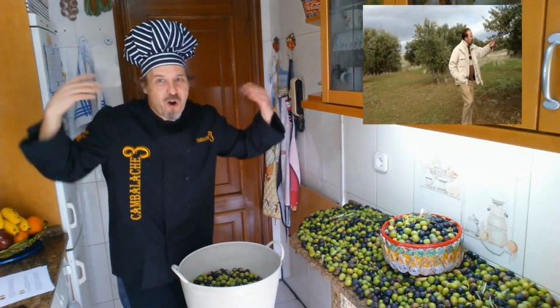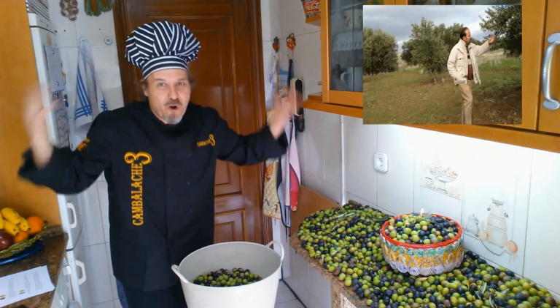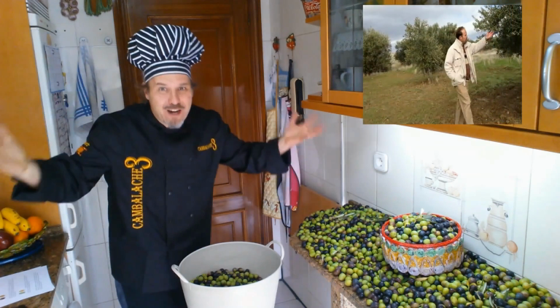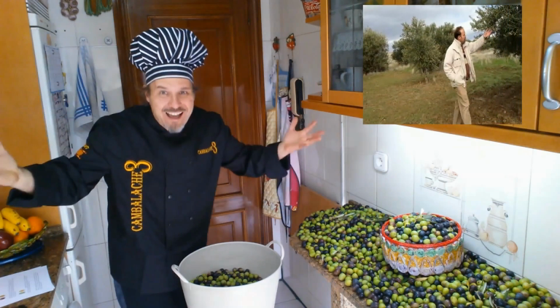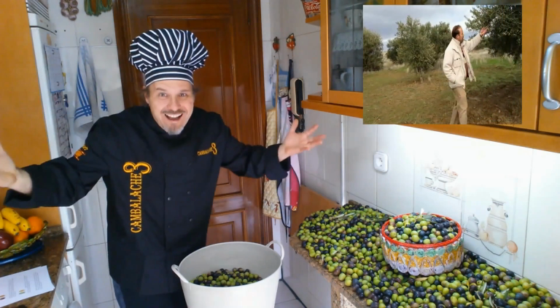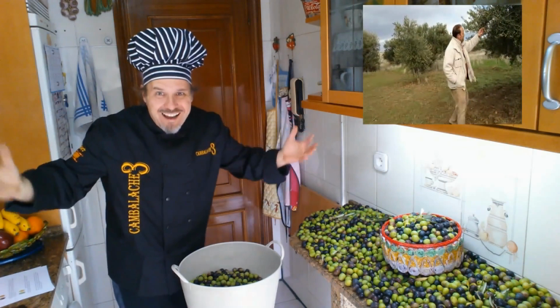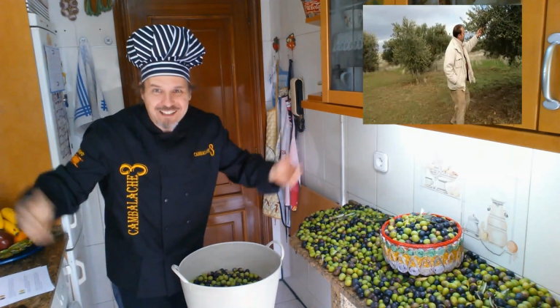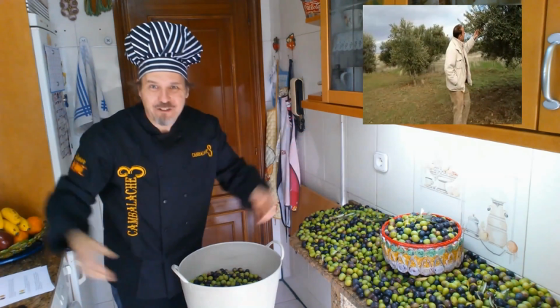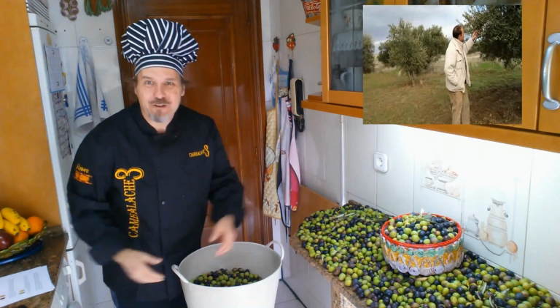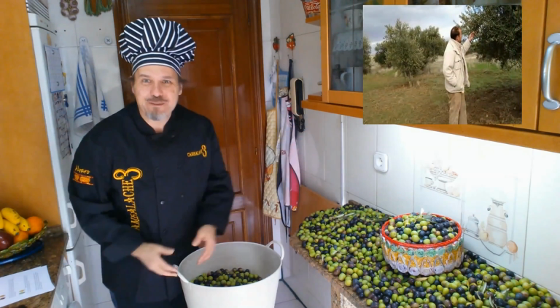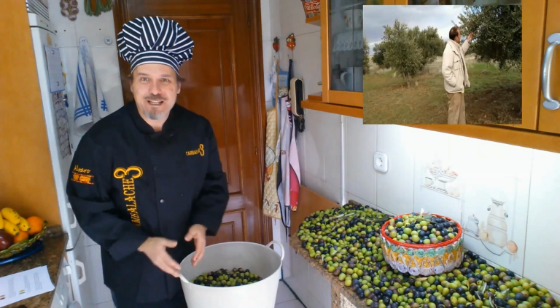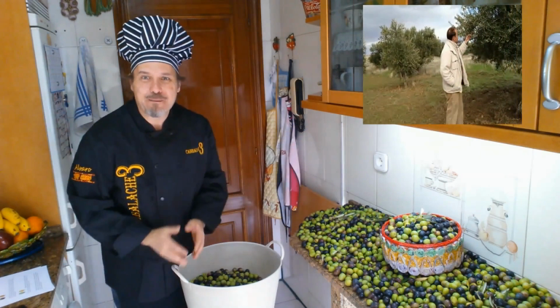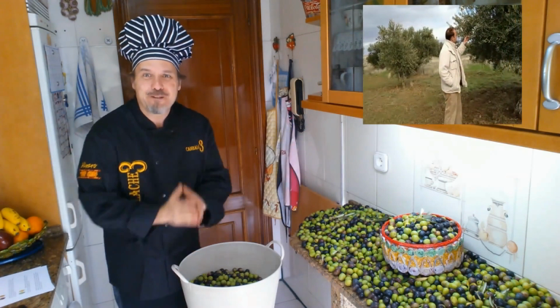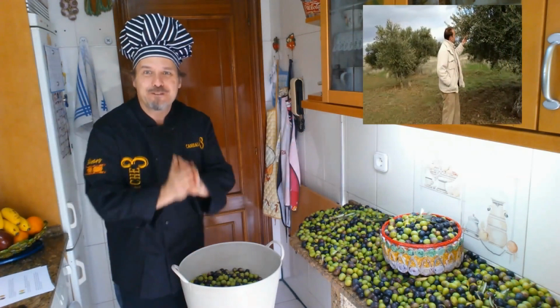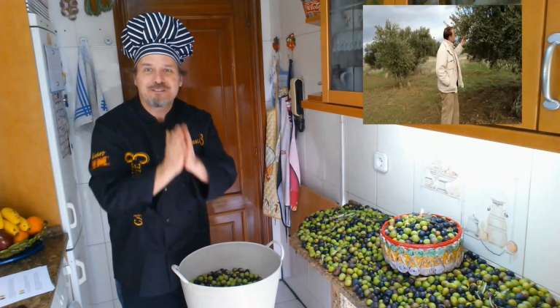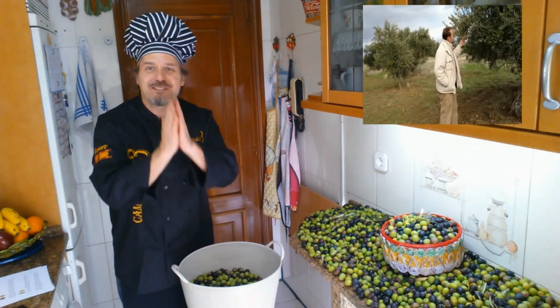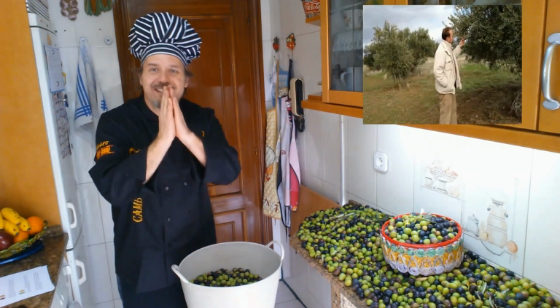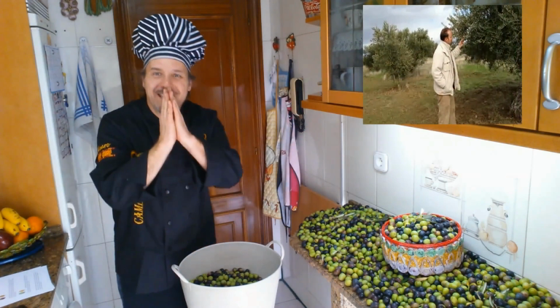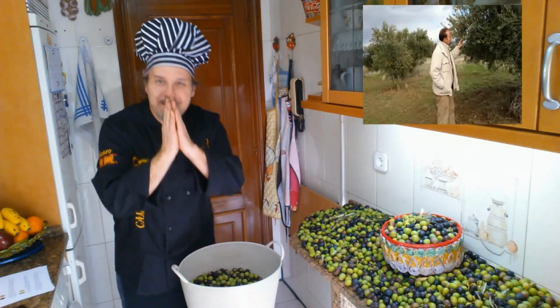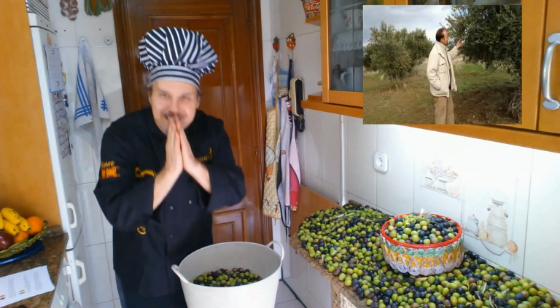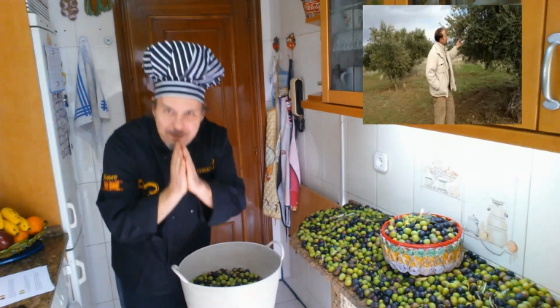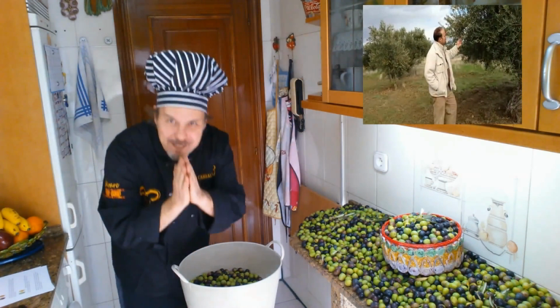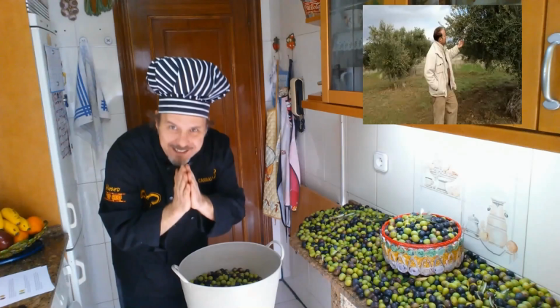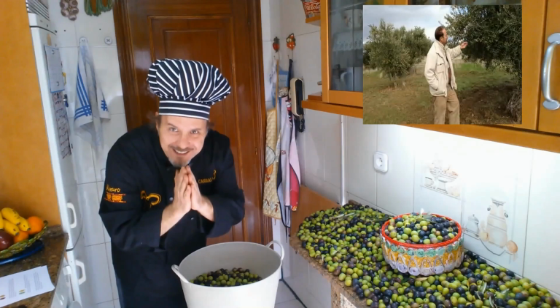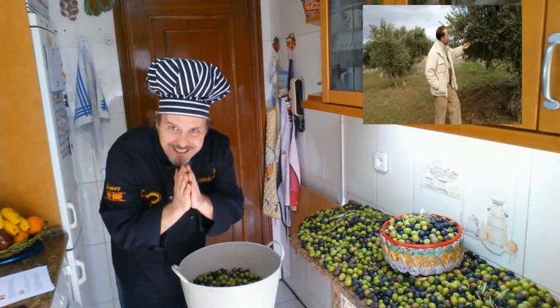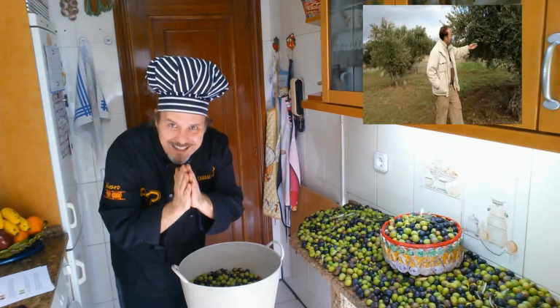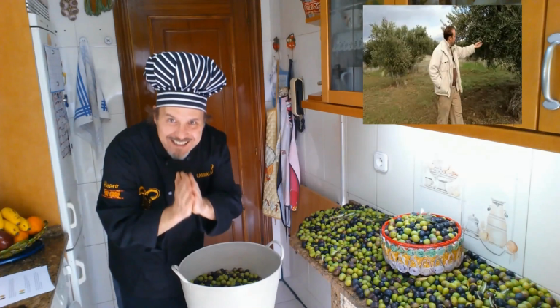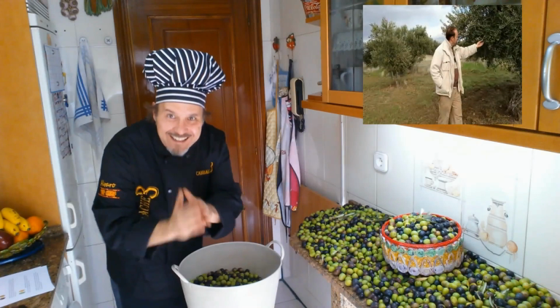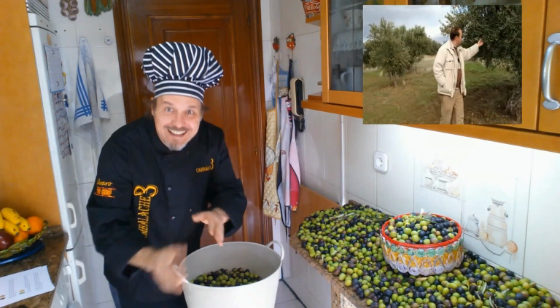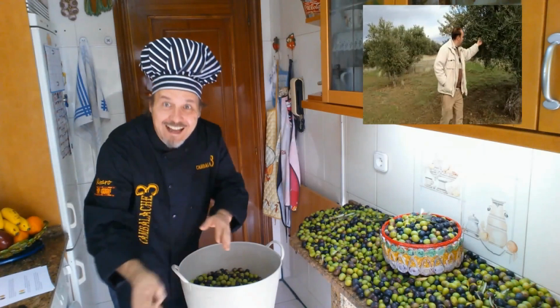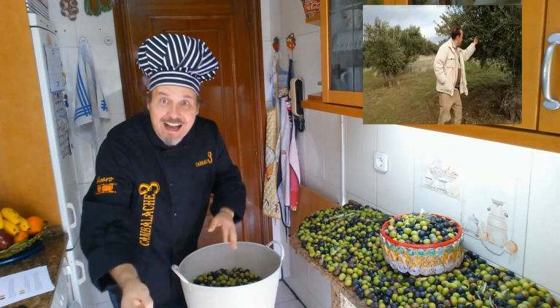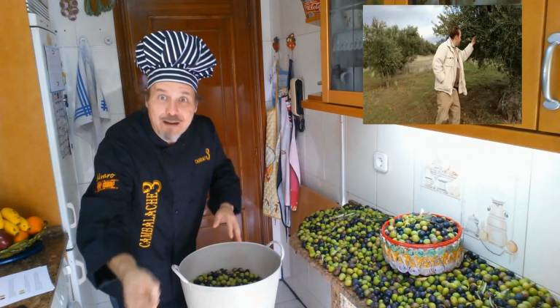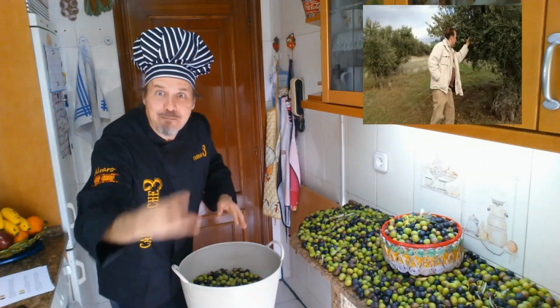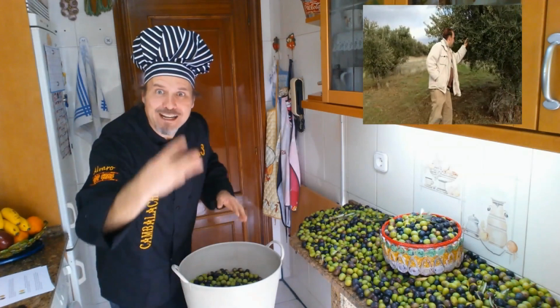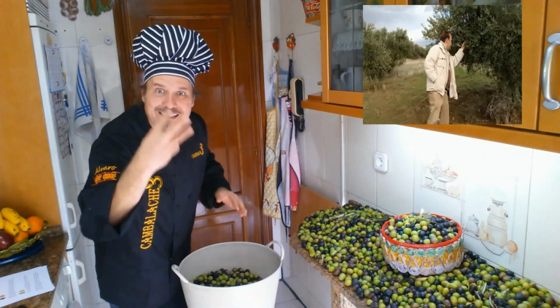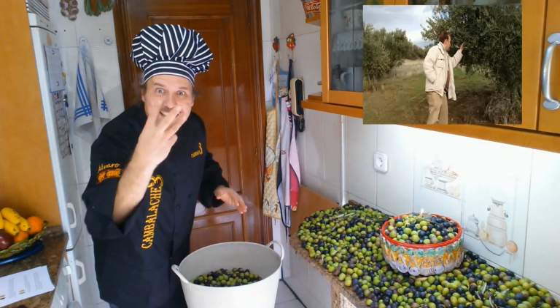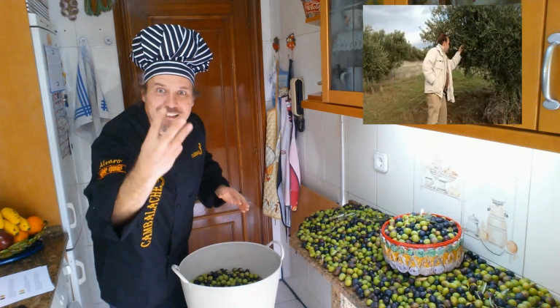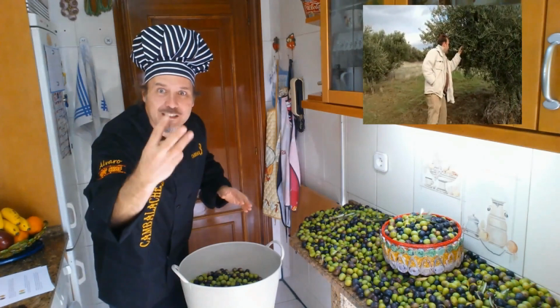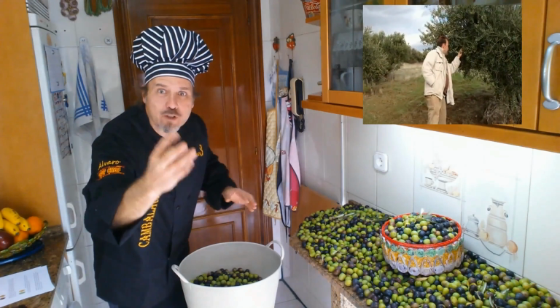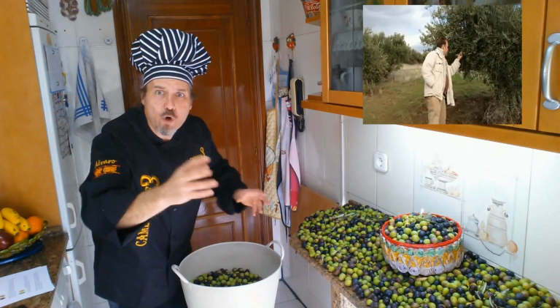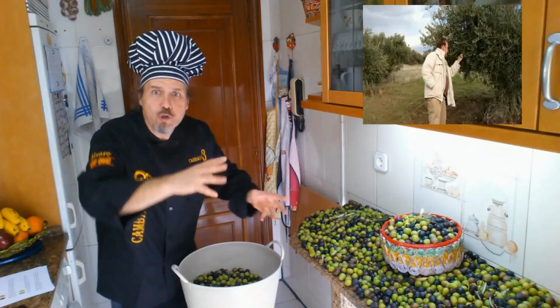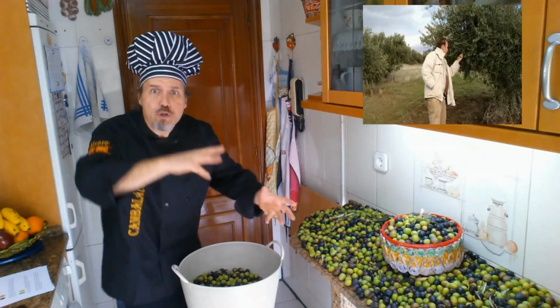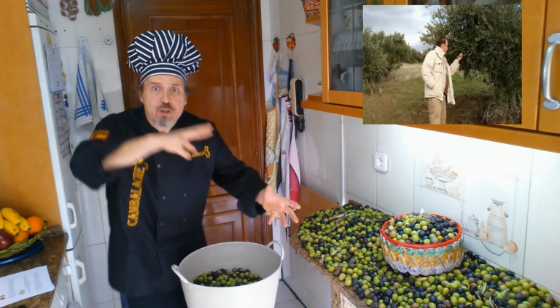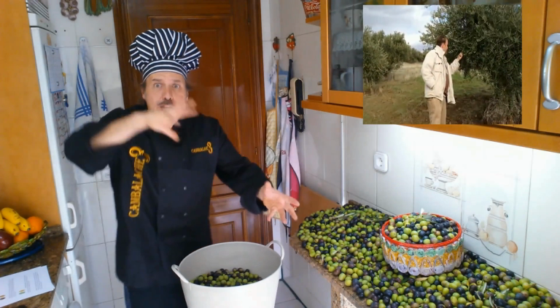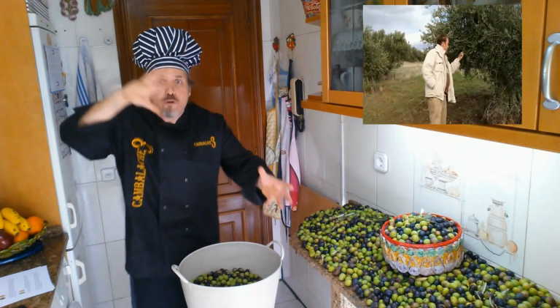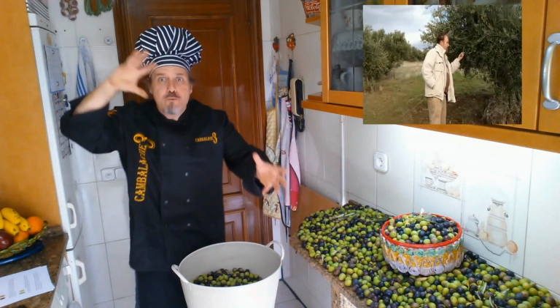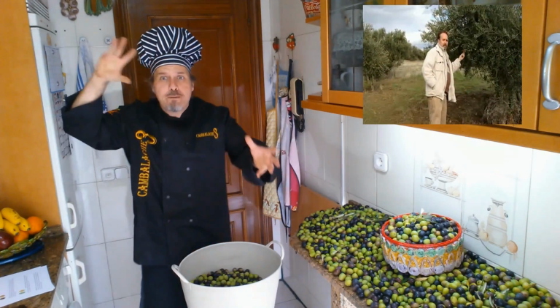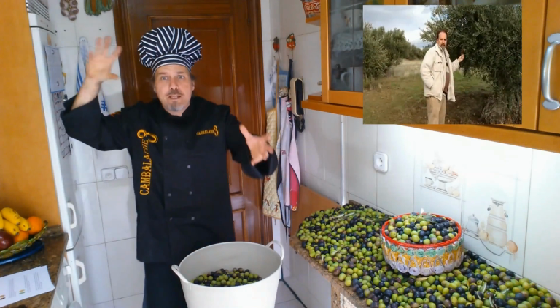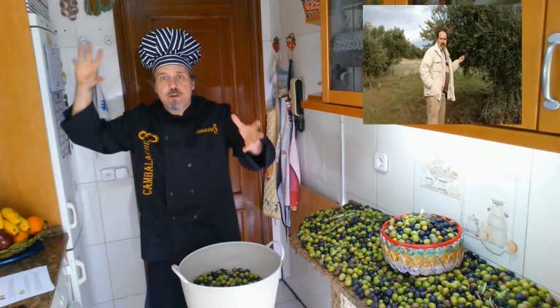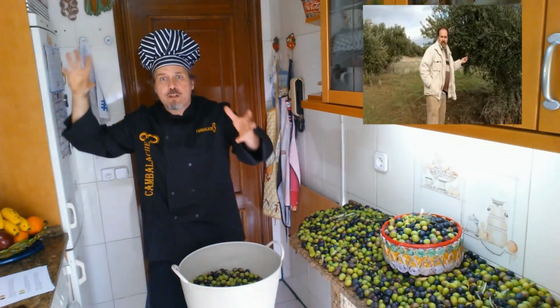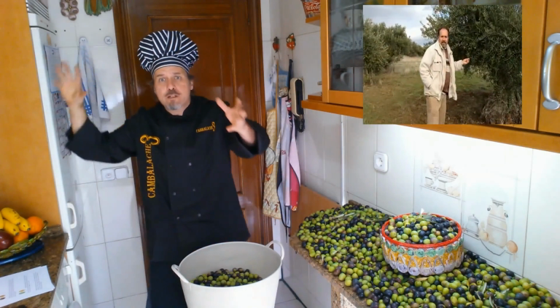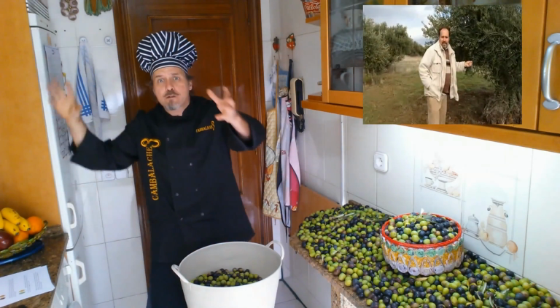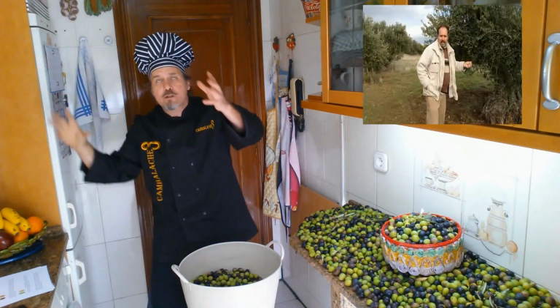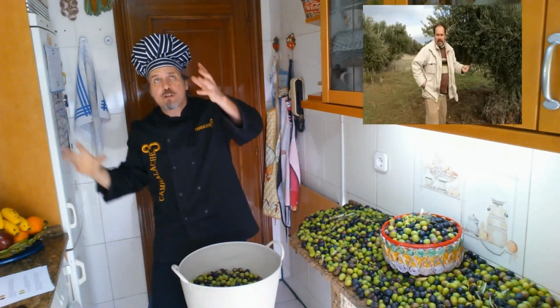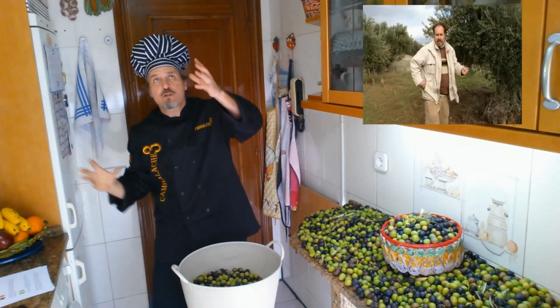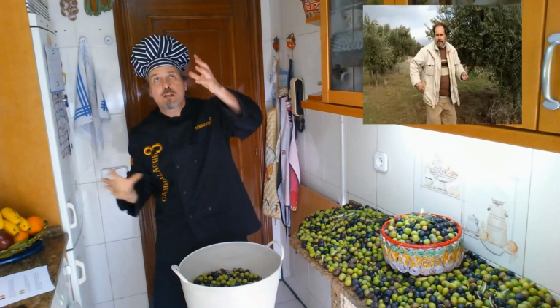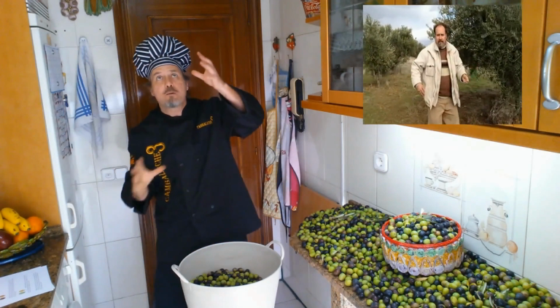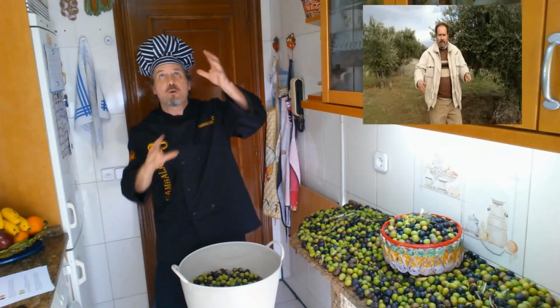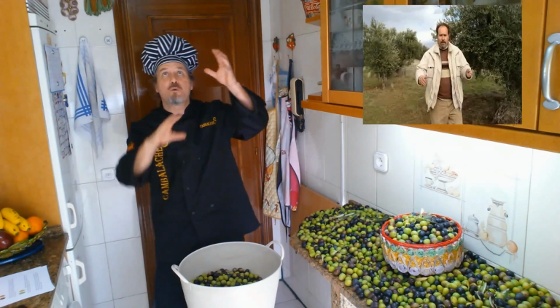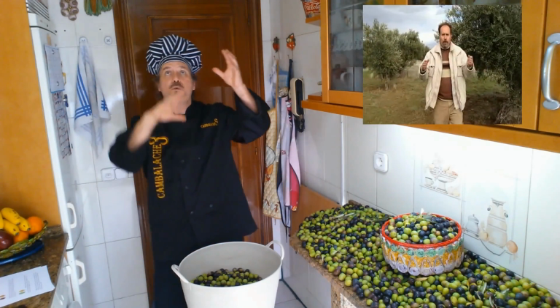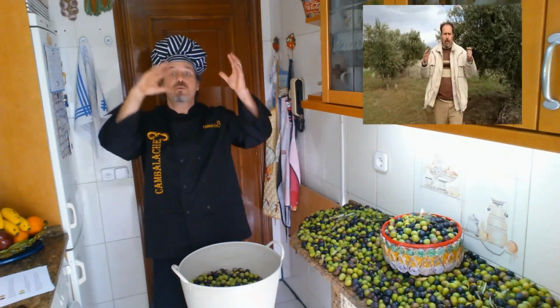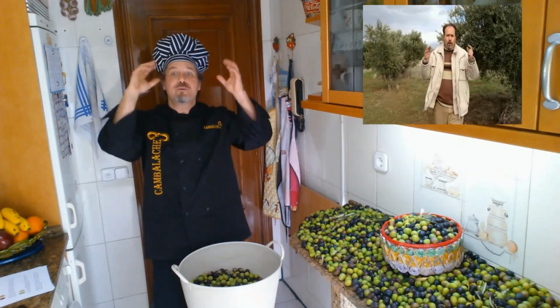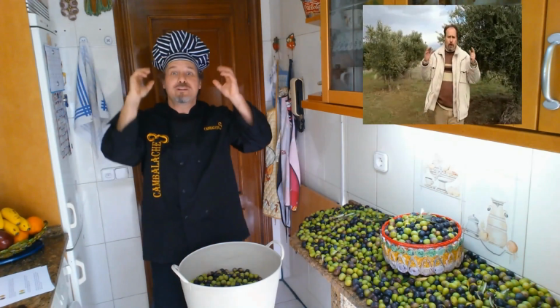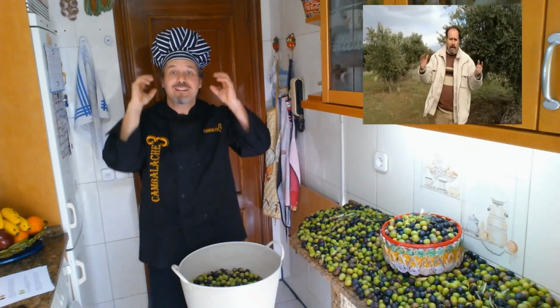Hello to all my friends on the channel KAMBALACHE3. Today I will bring you a video of these that I call HOOGIE!